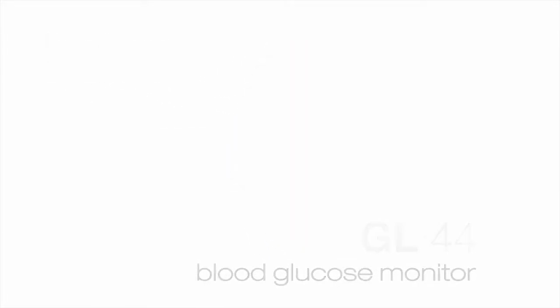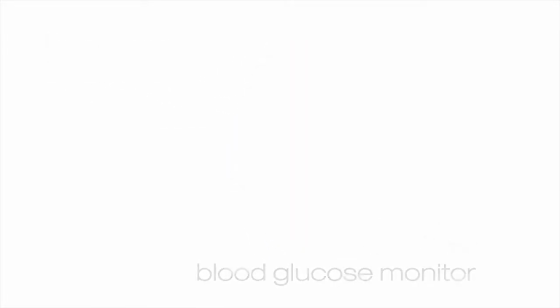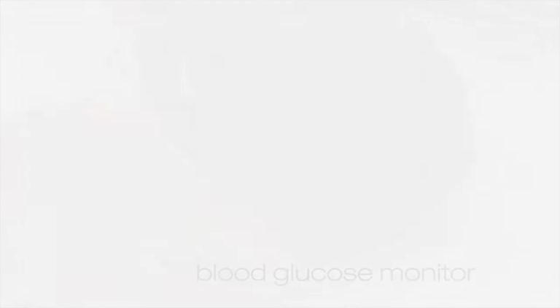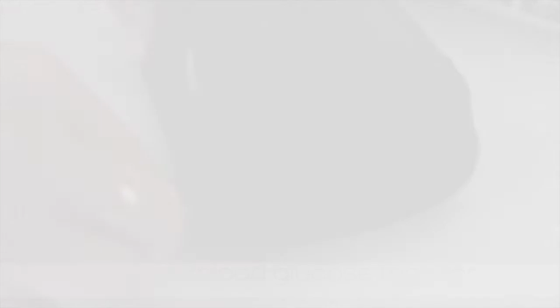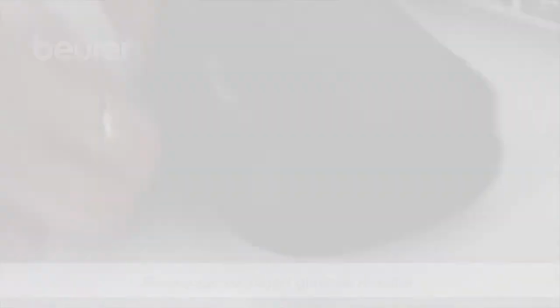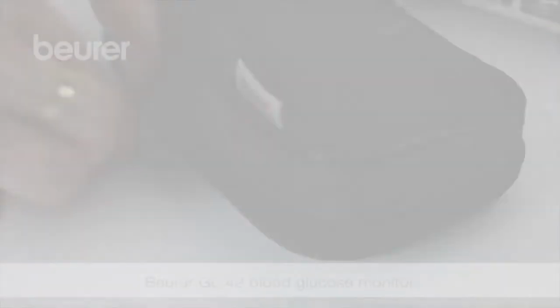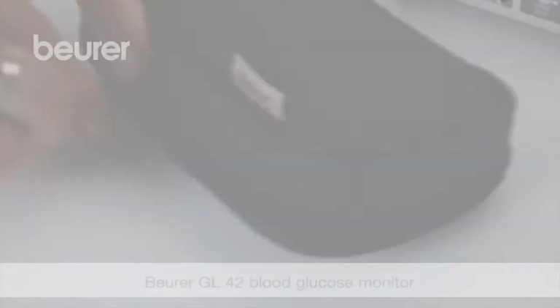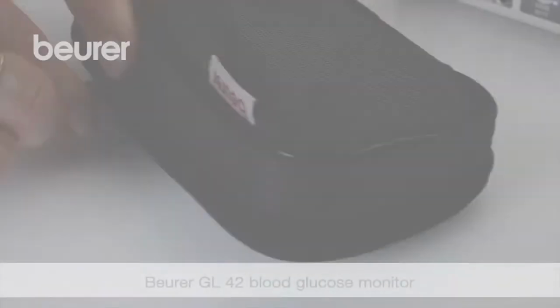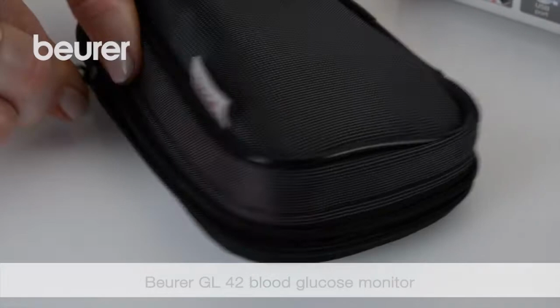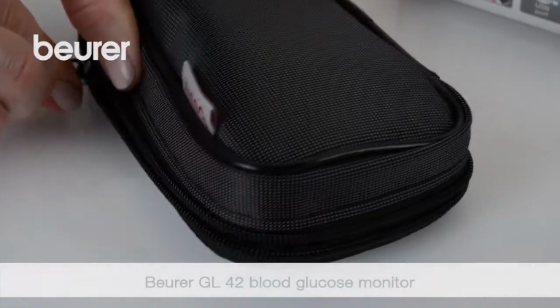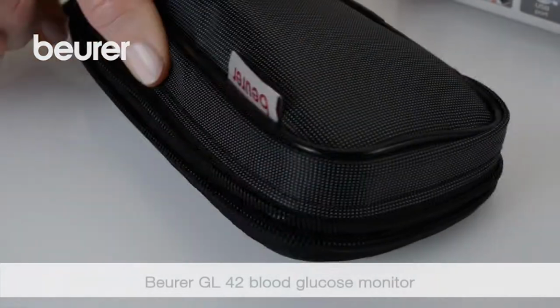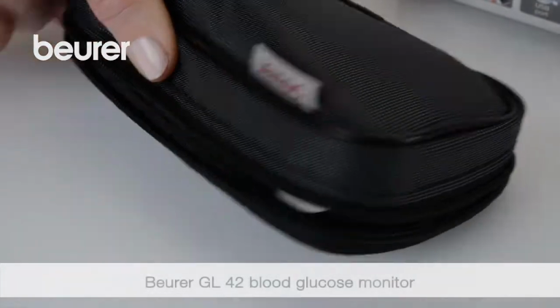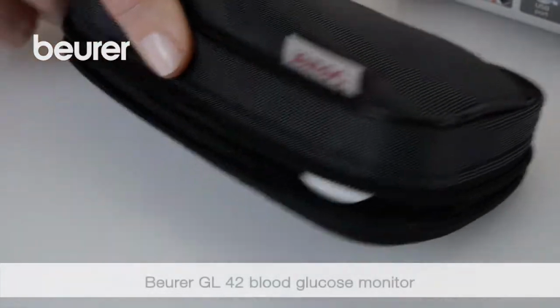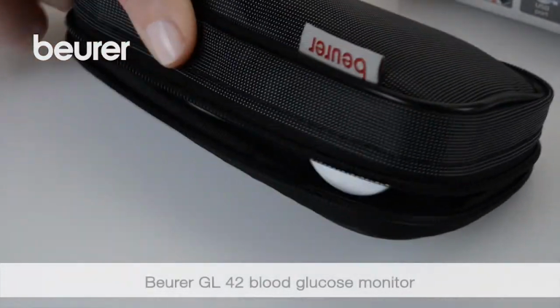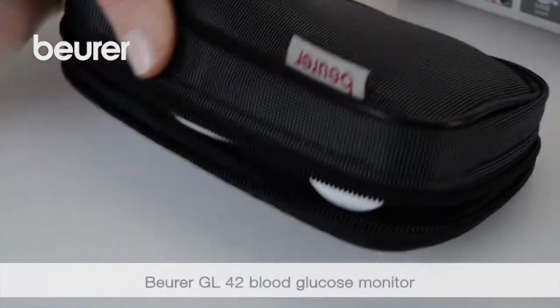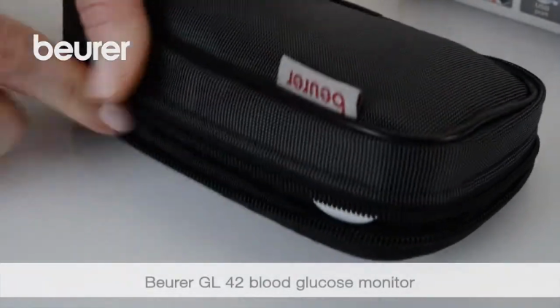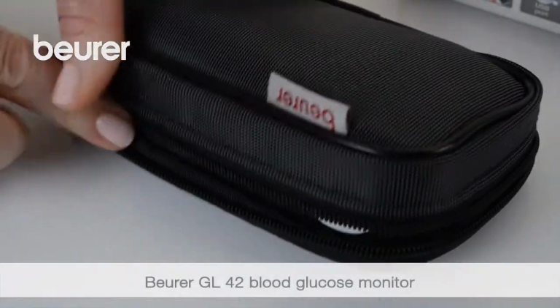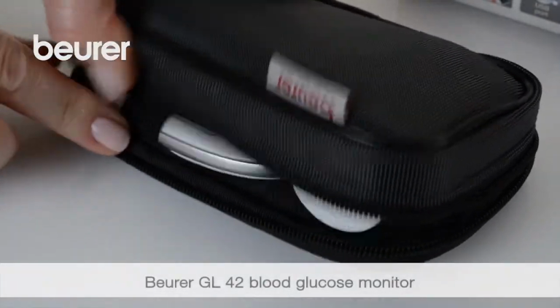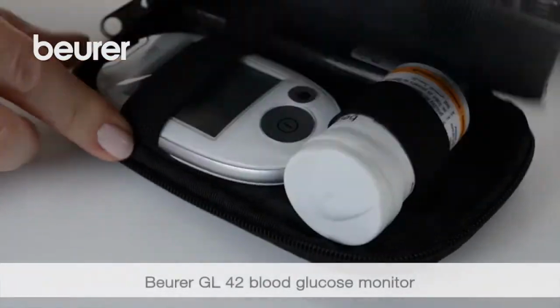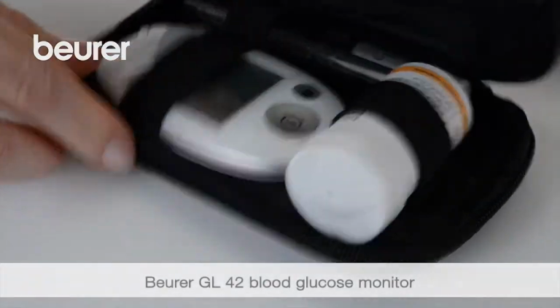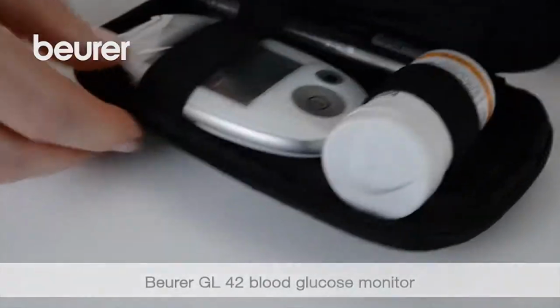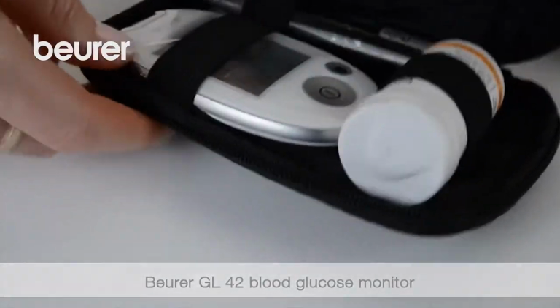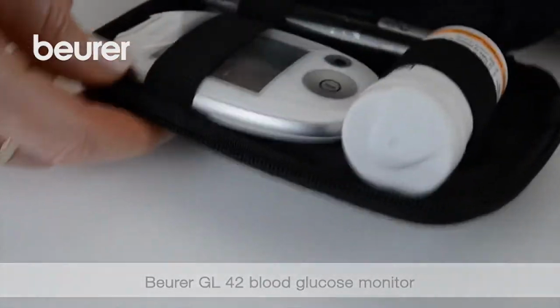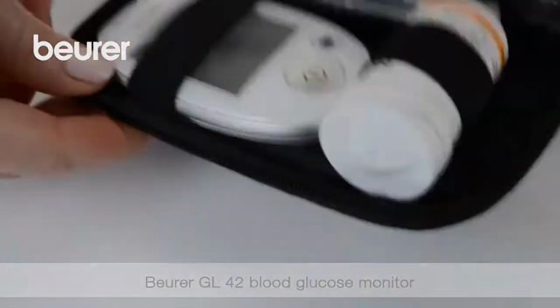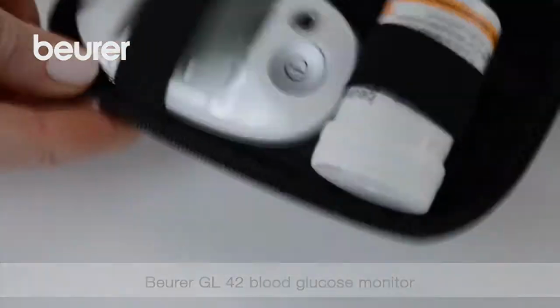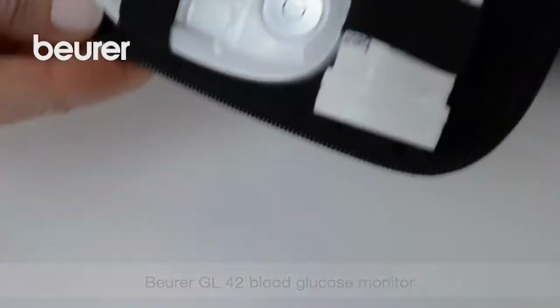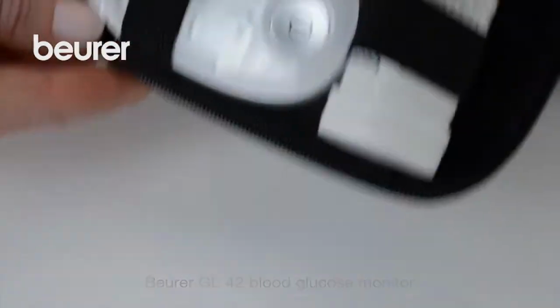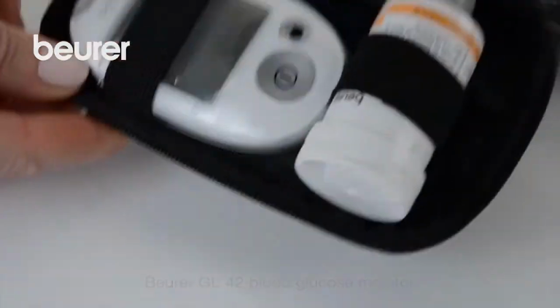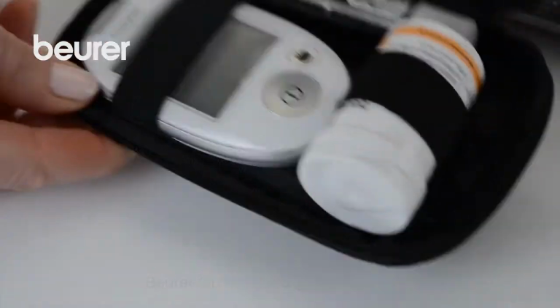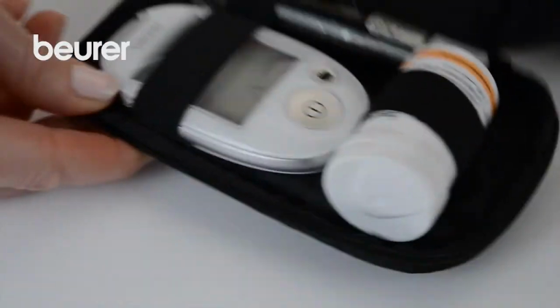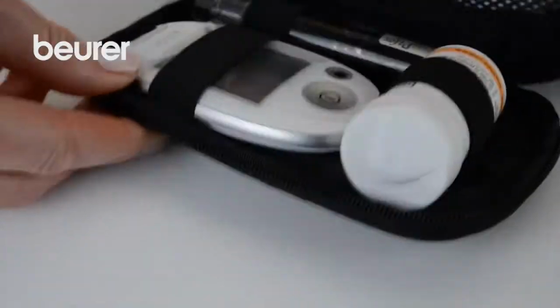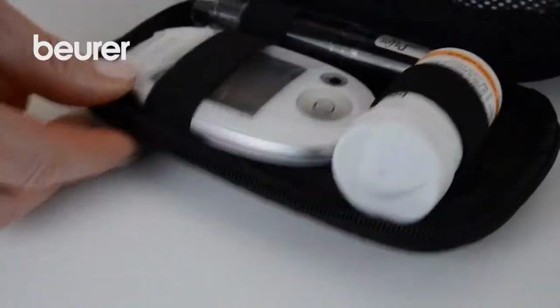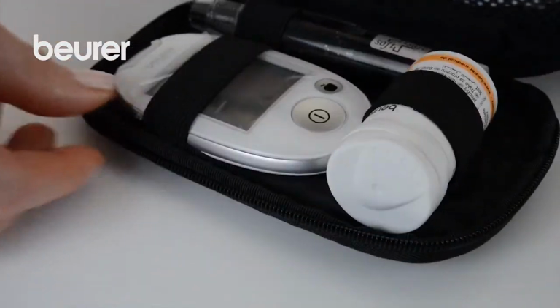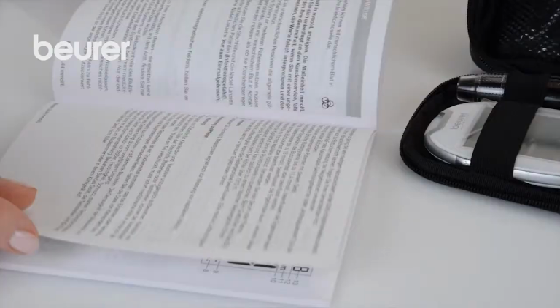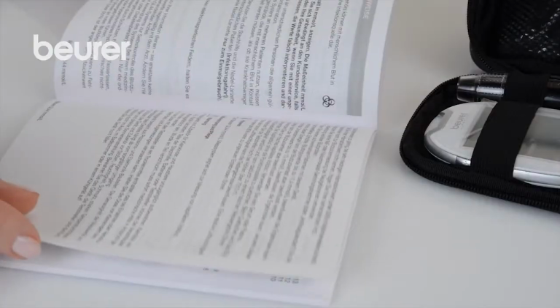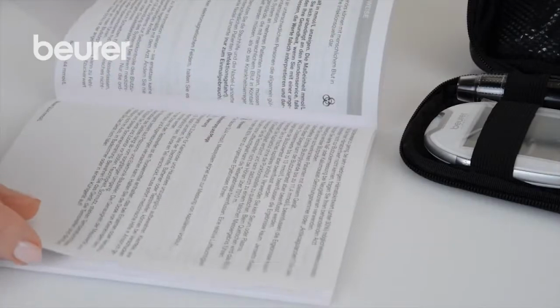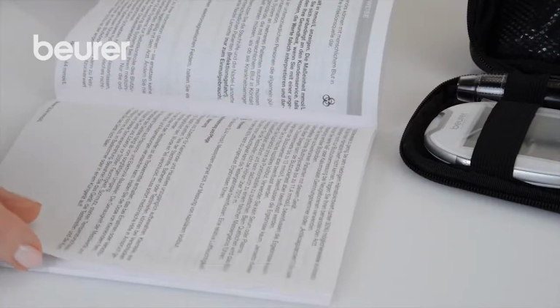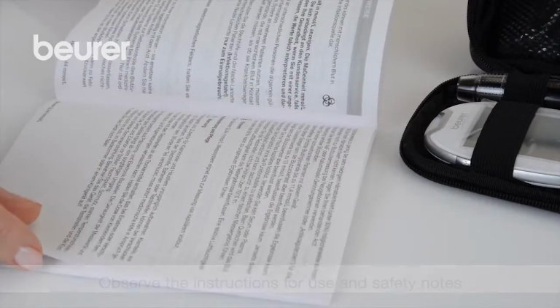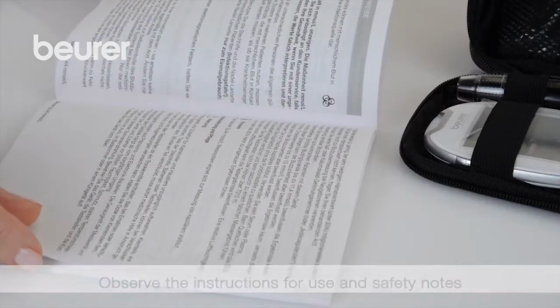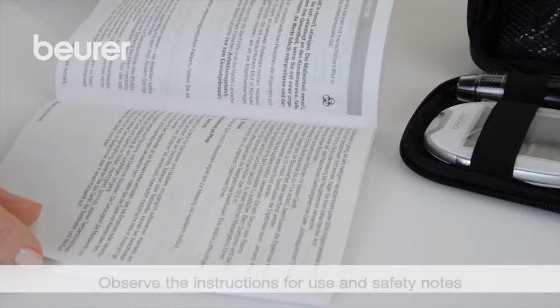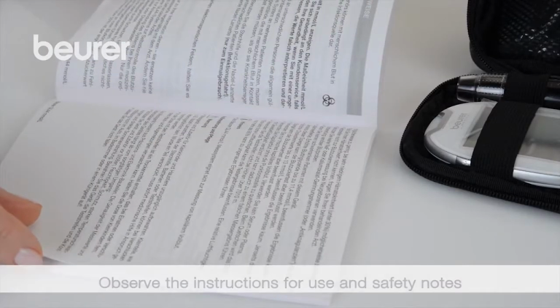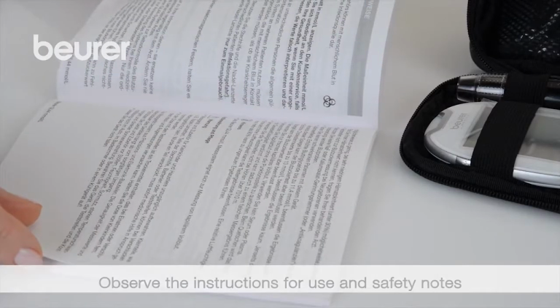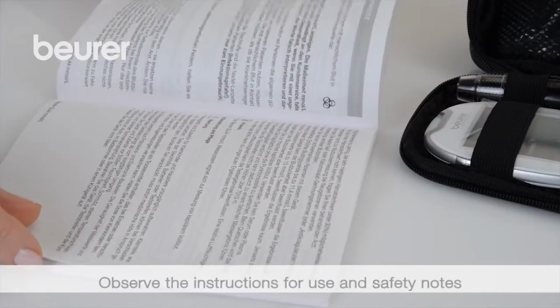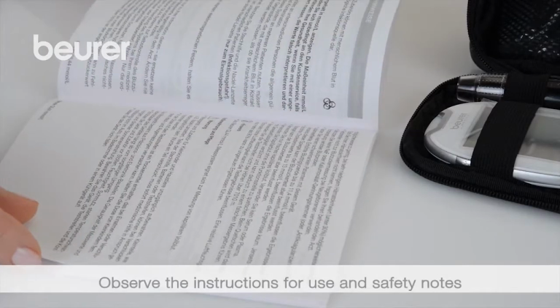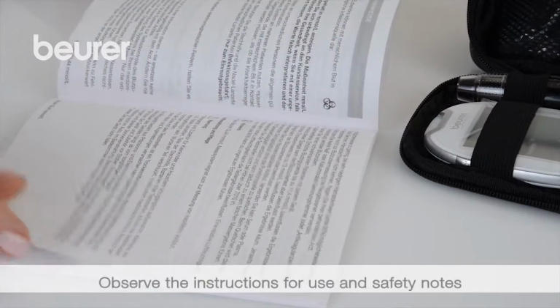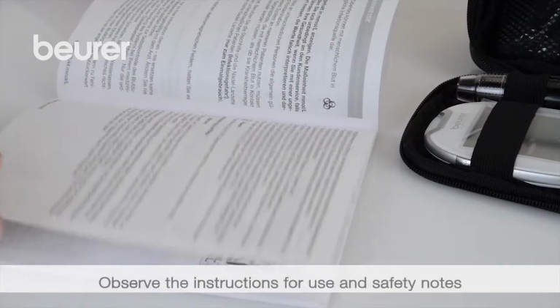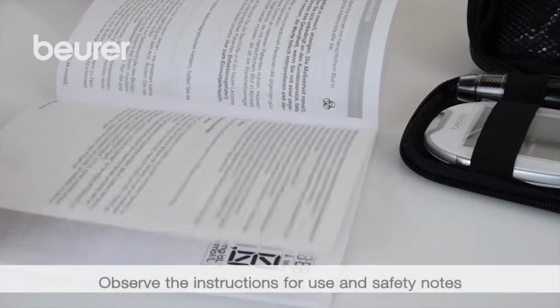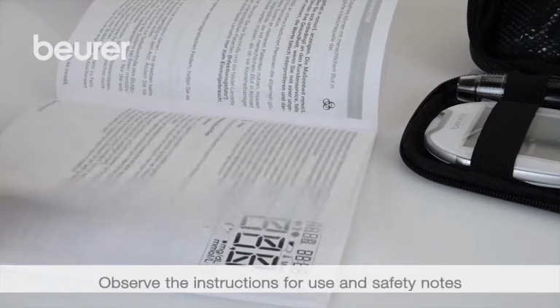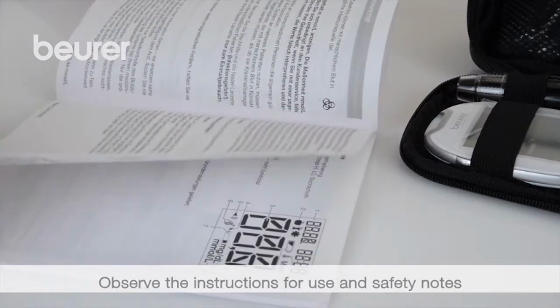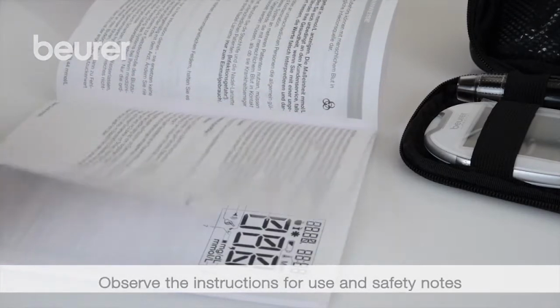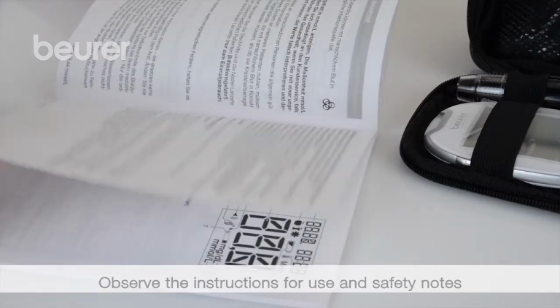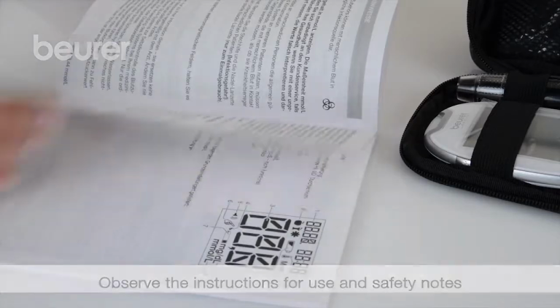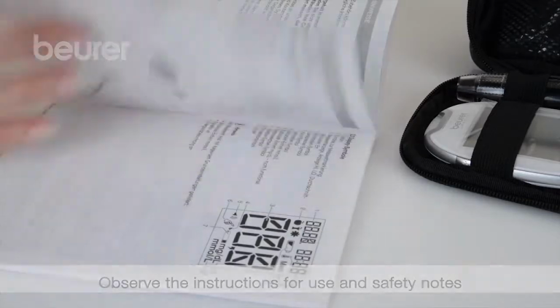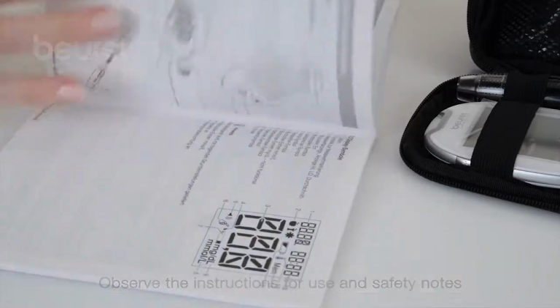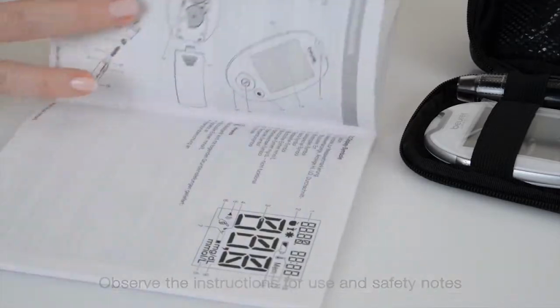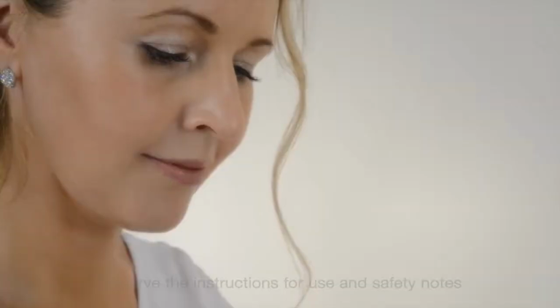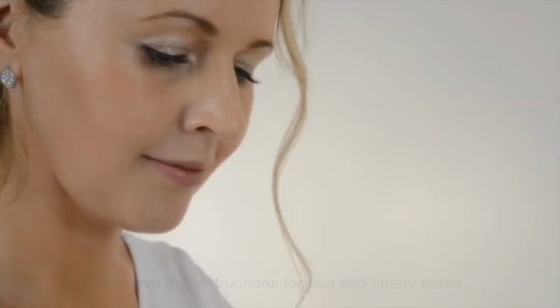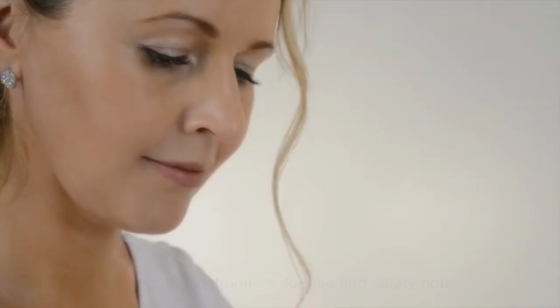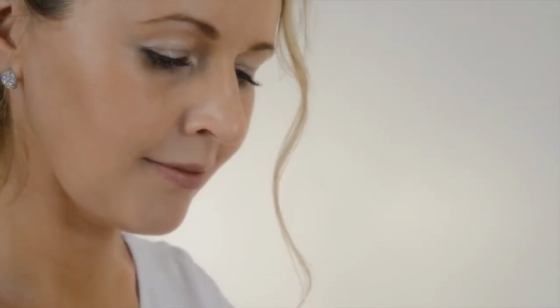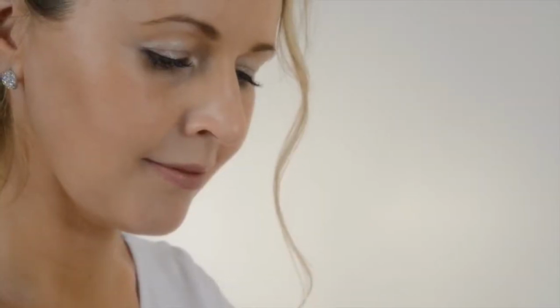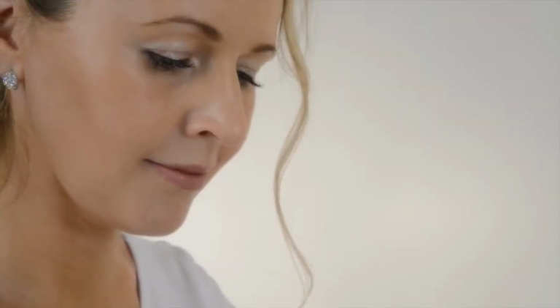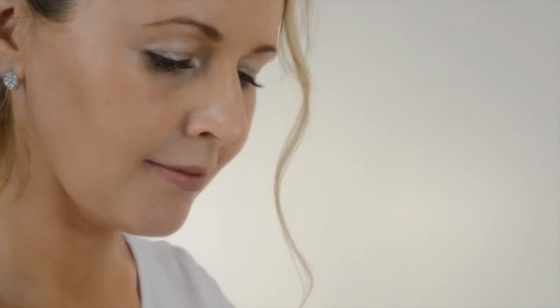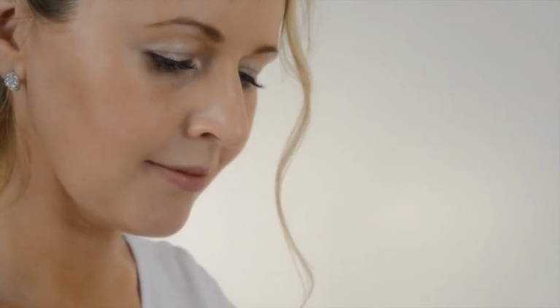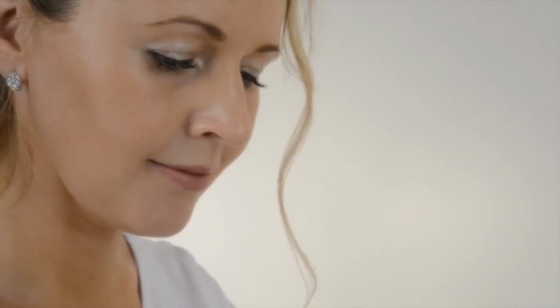This is a guide to the correct usage of the GL44. Pay attention to the instructions for use and safety notes.